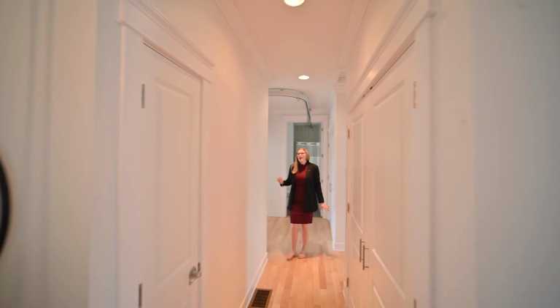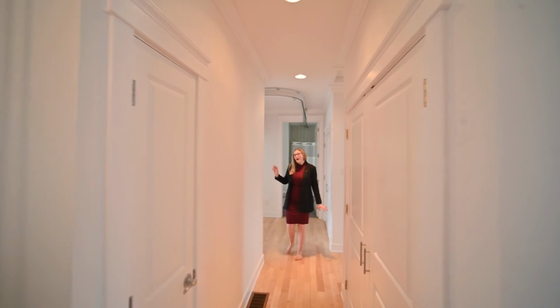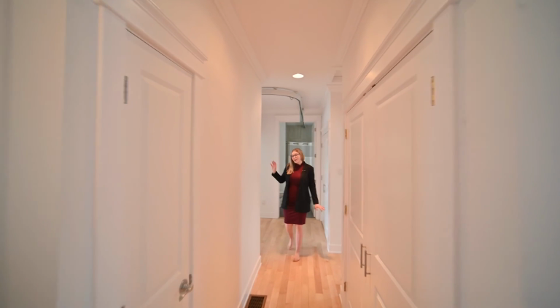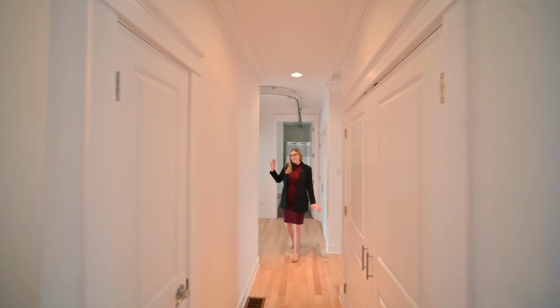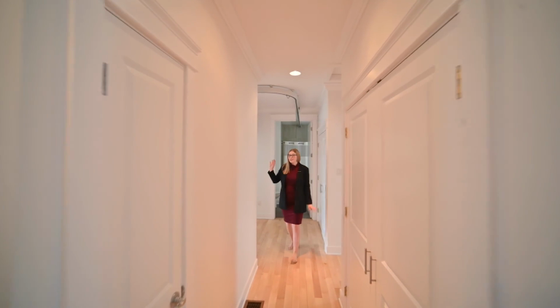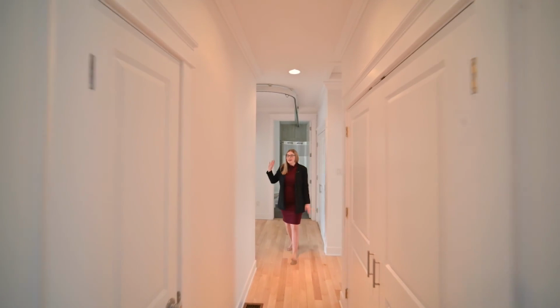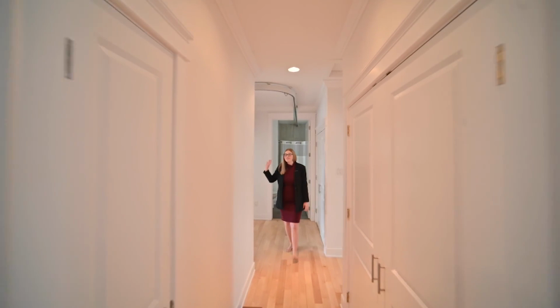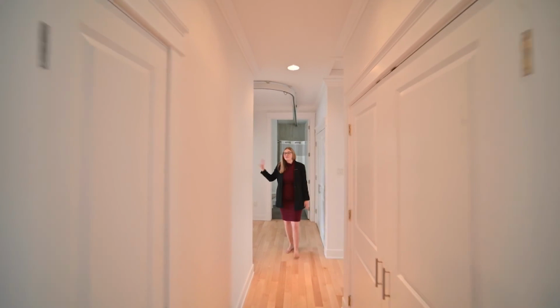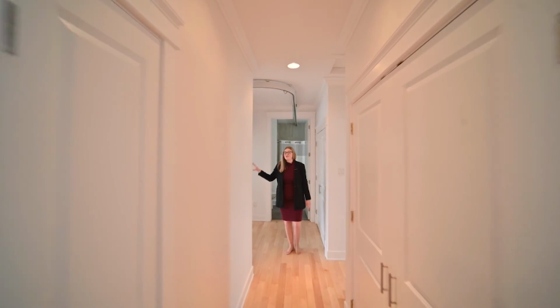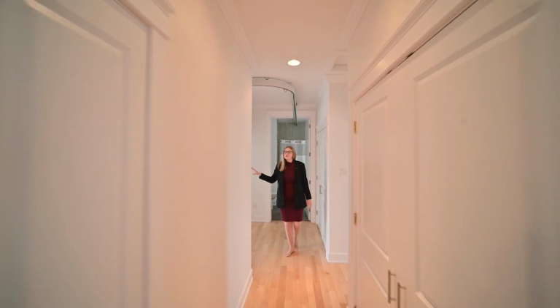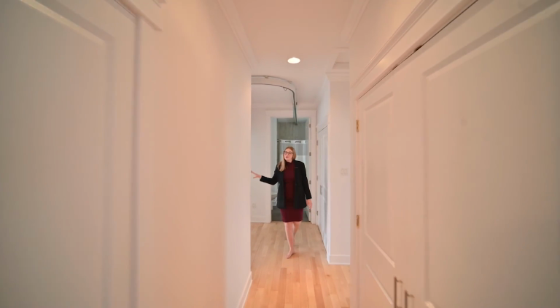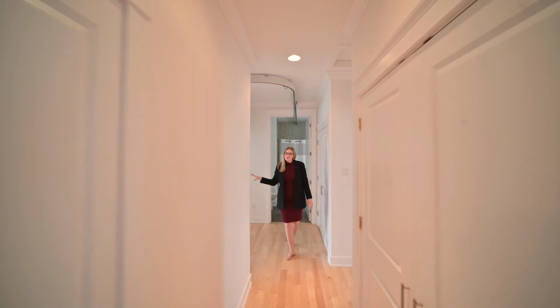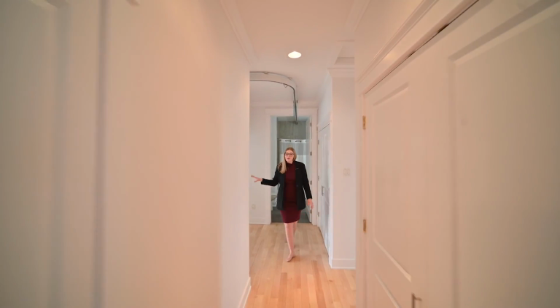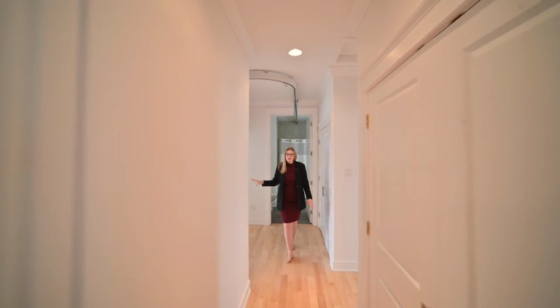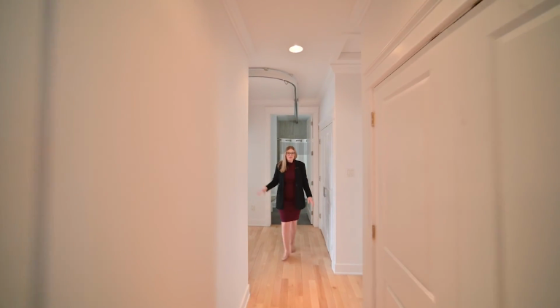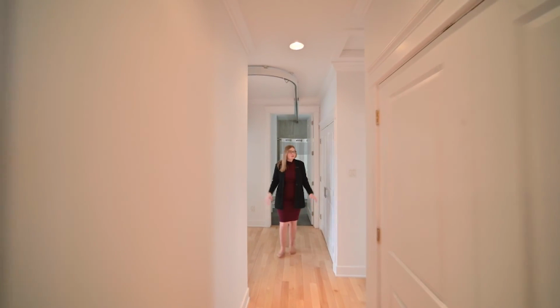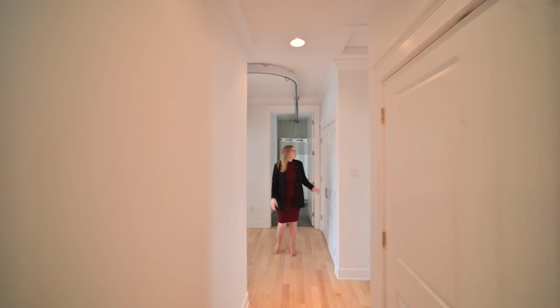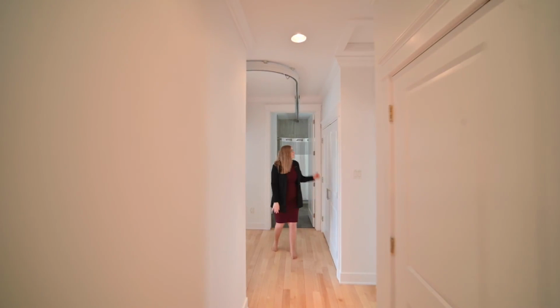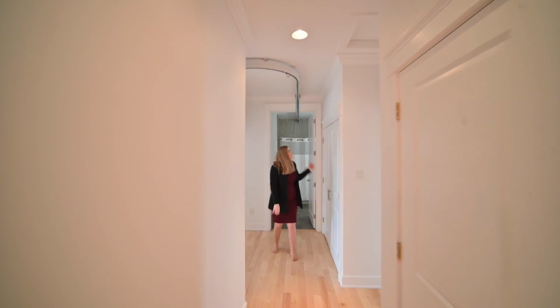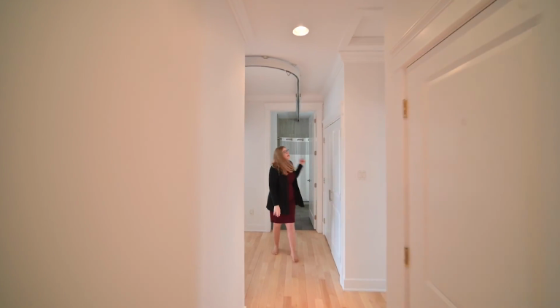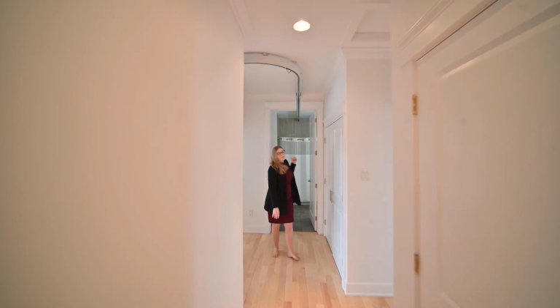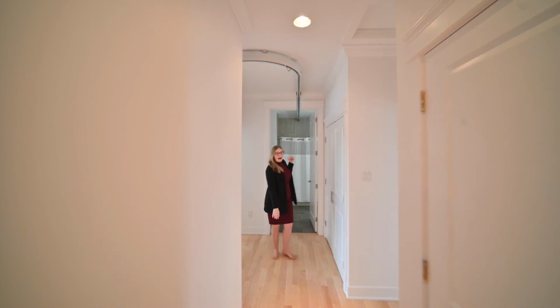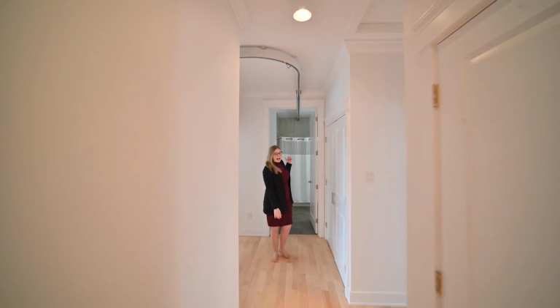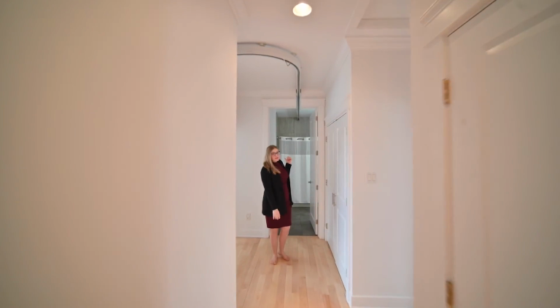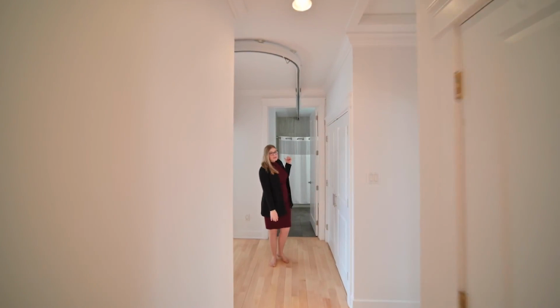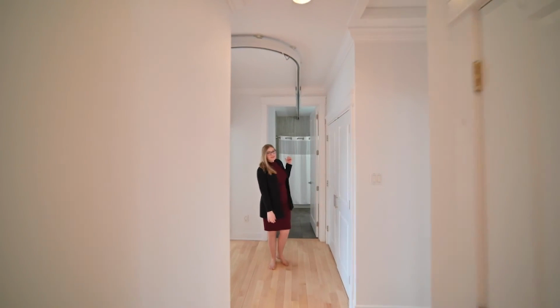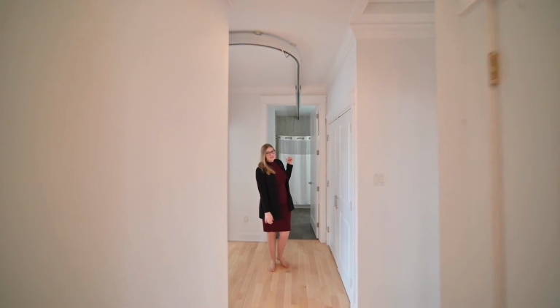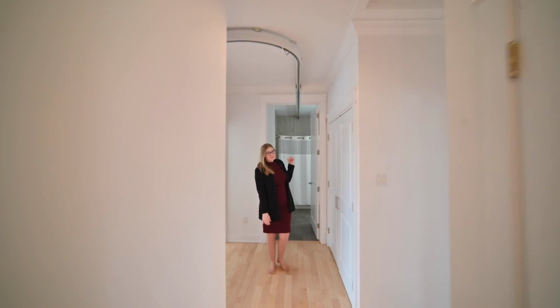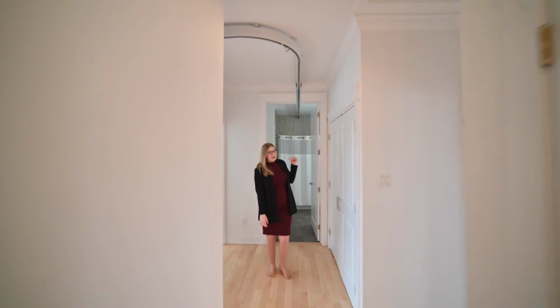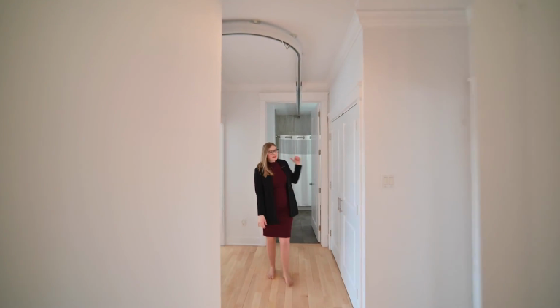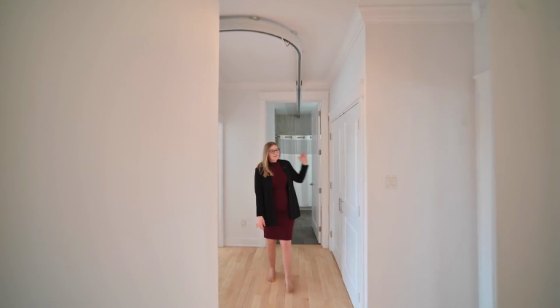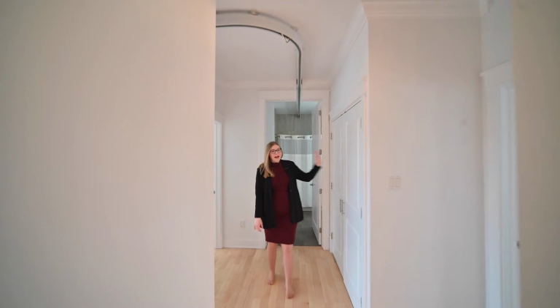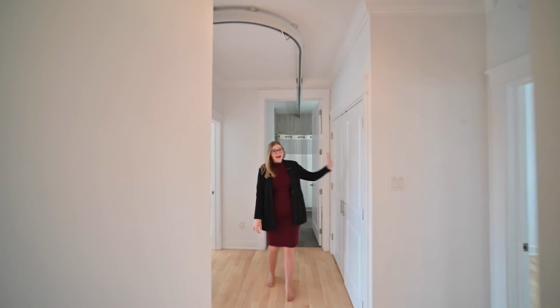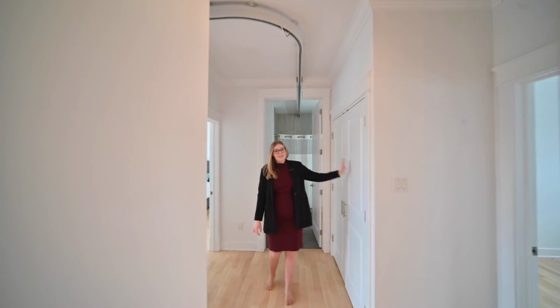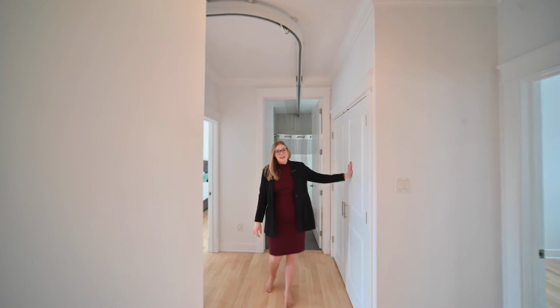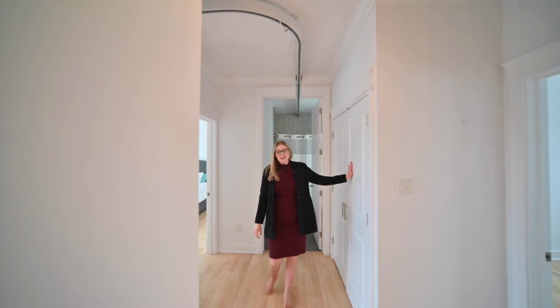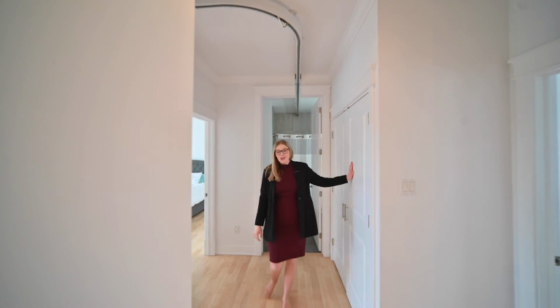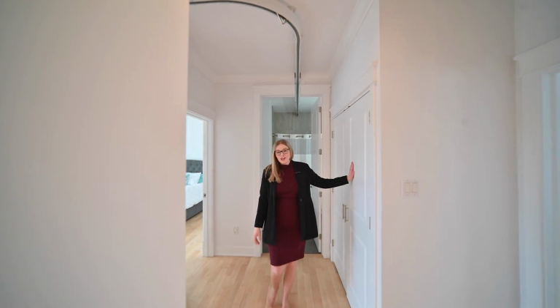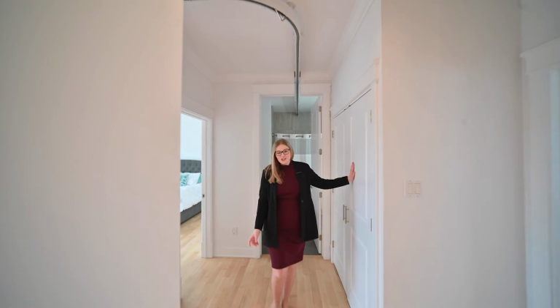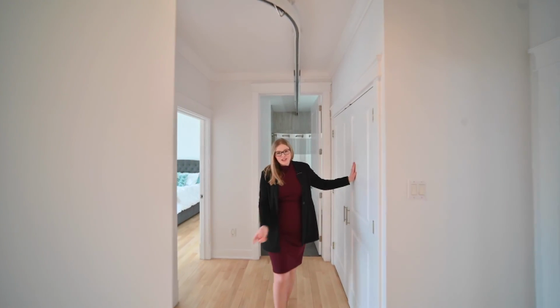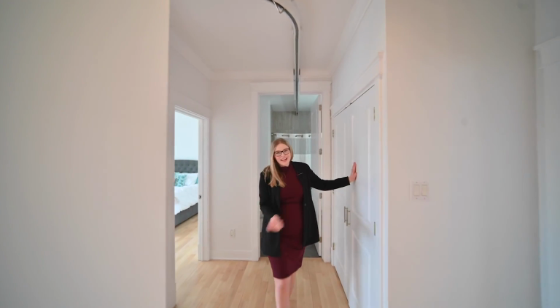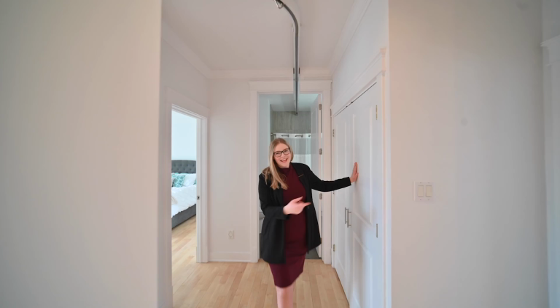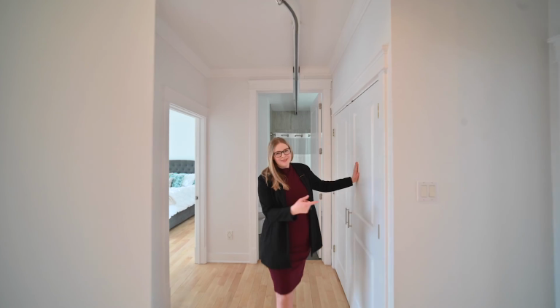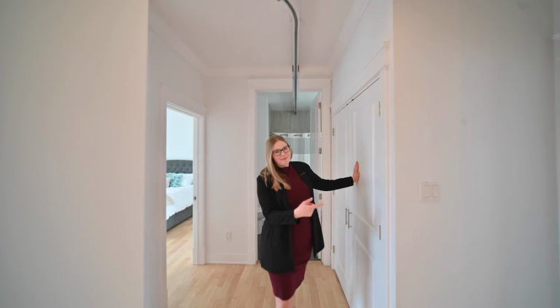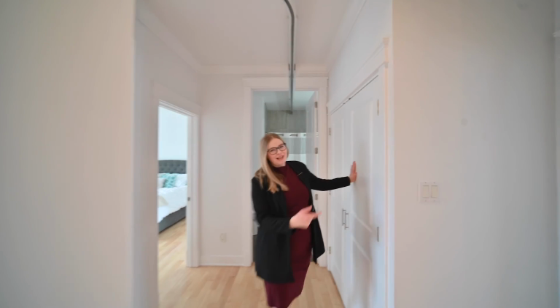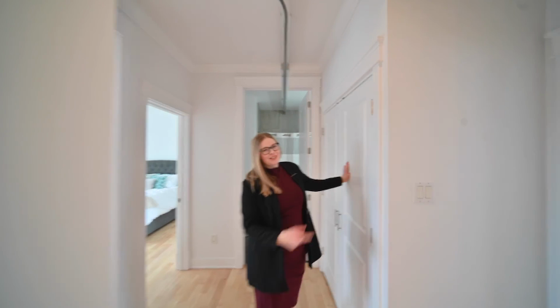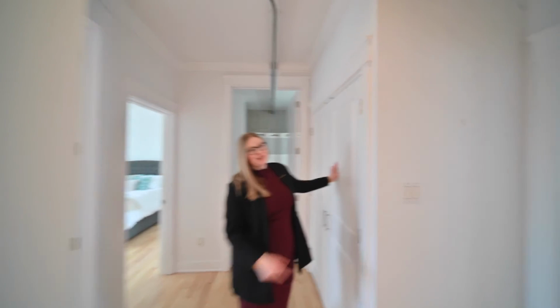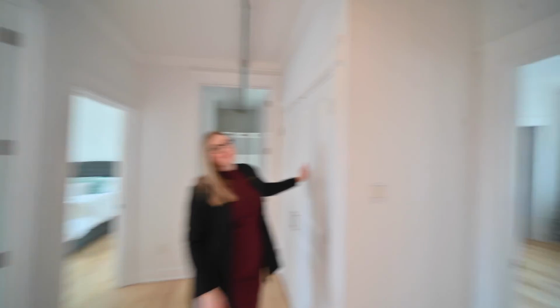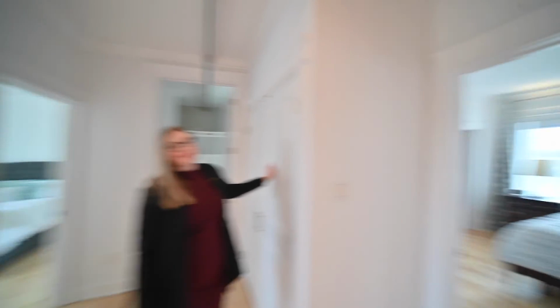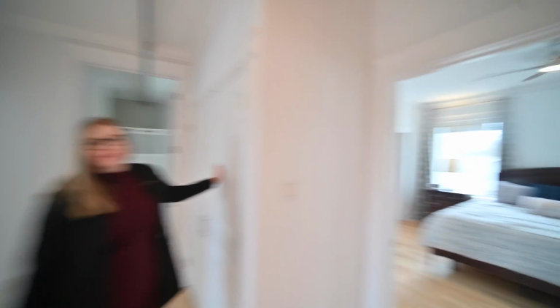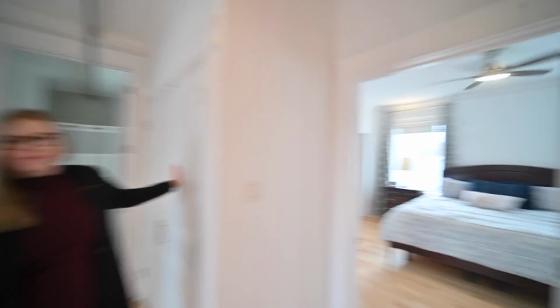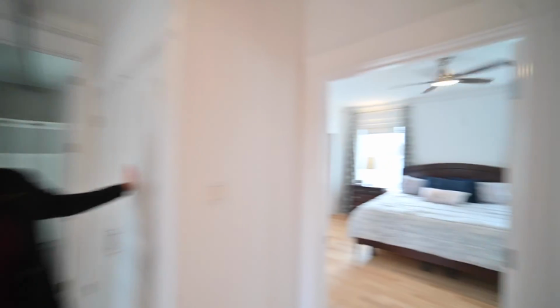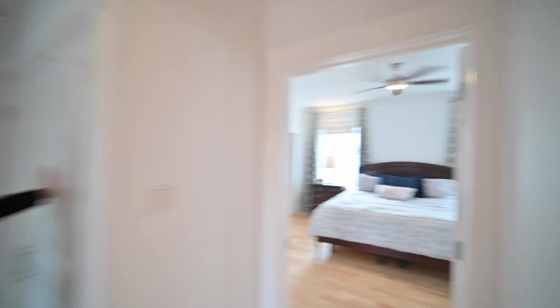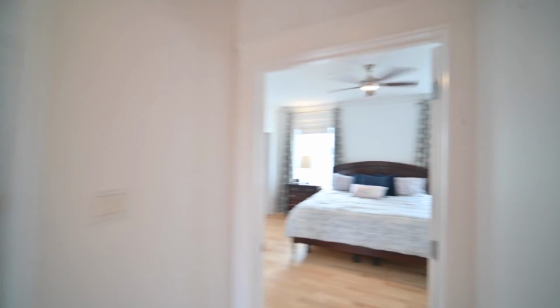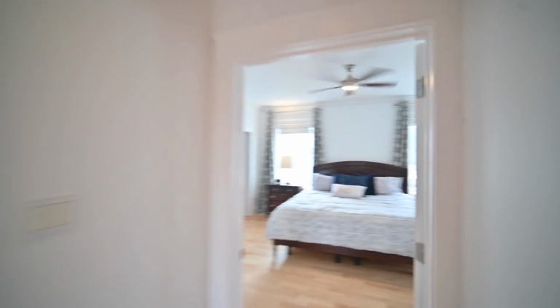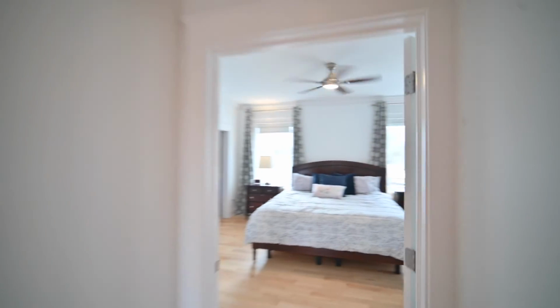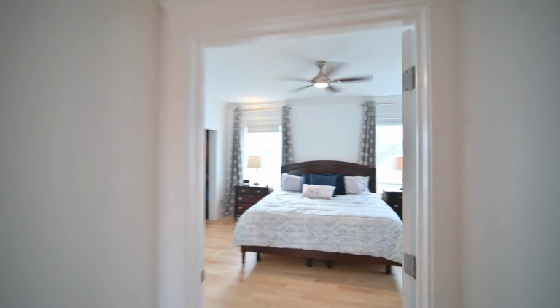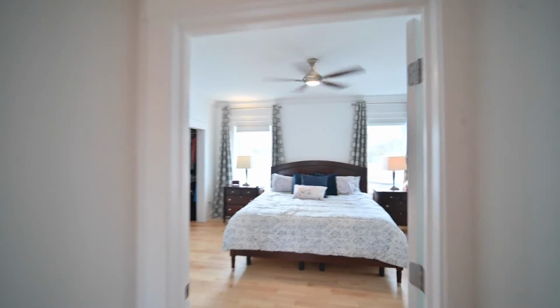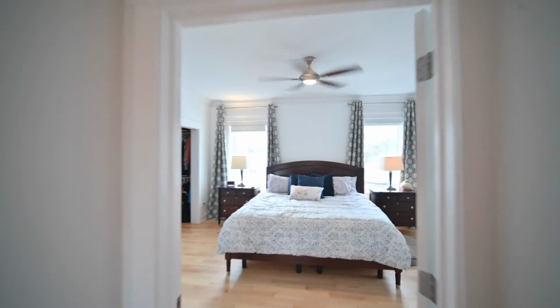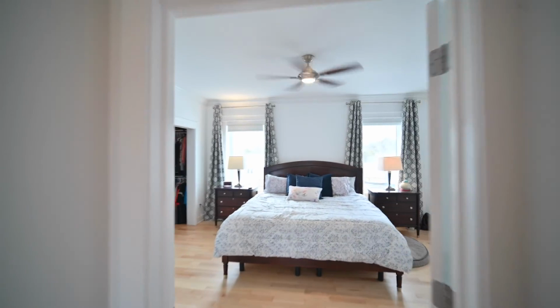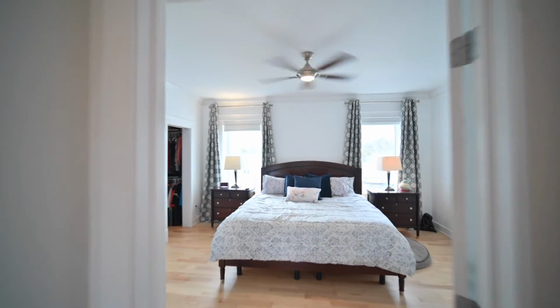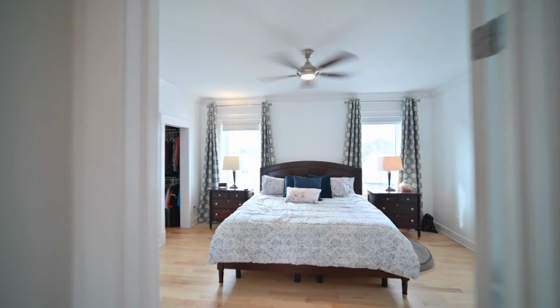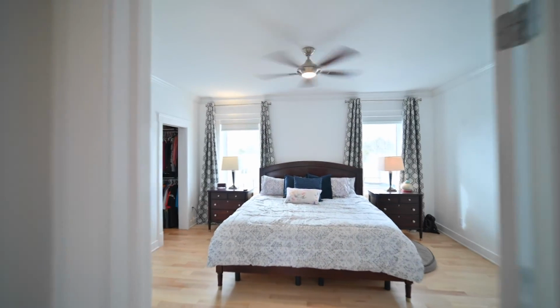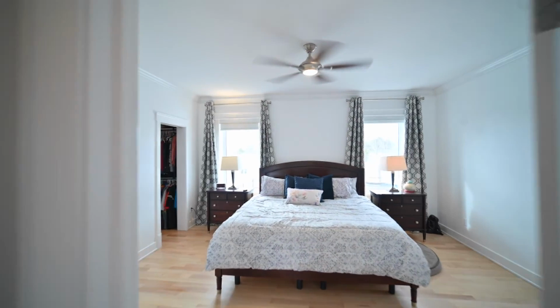On your left there's two bedrooms. Behind me there's the main bath, laundry, and the master with its own ensuite and walk-in closet.